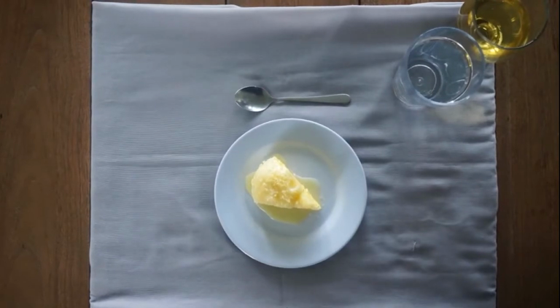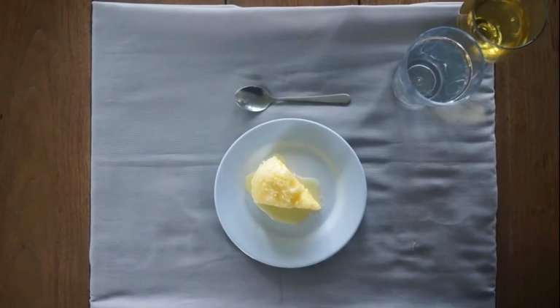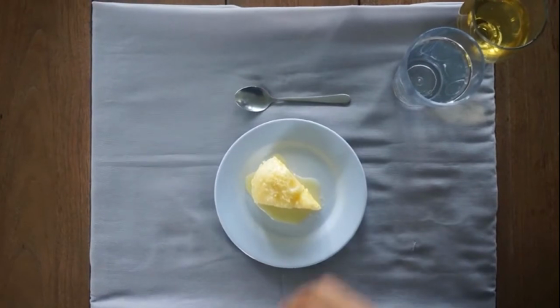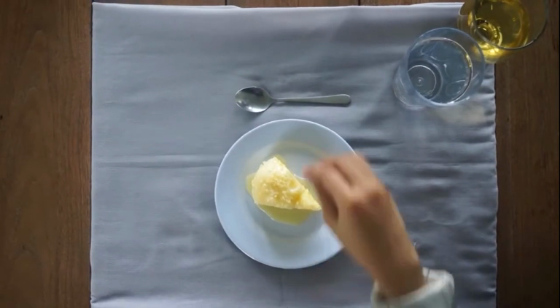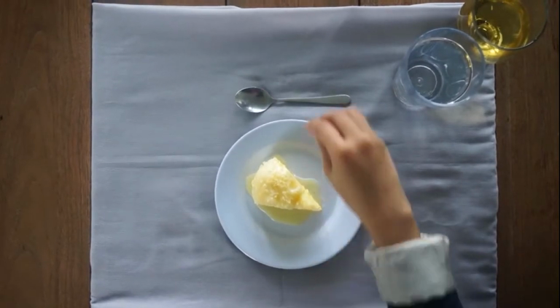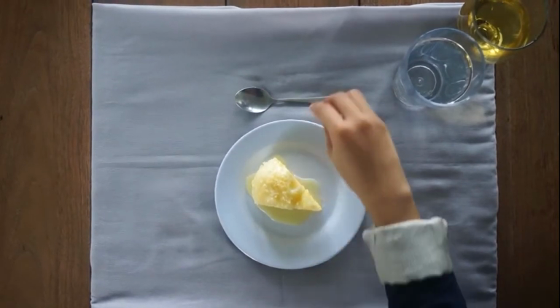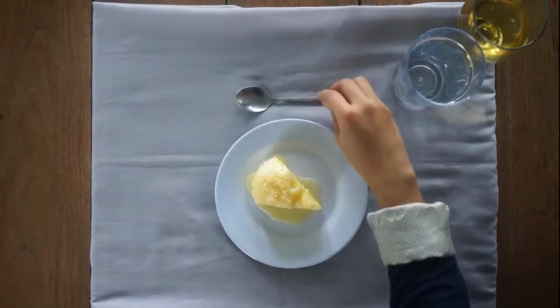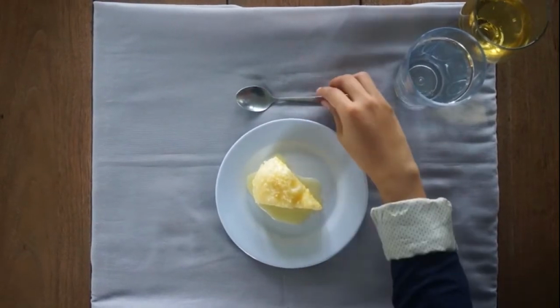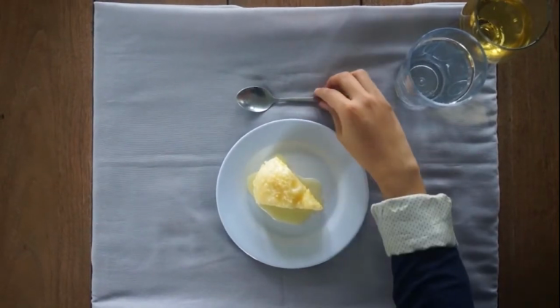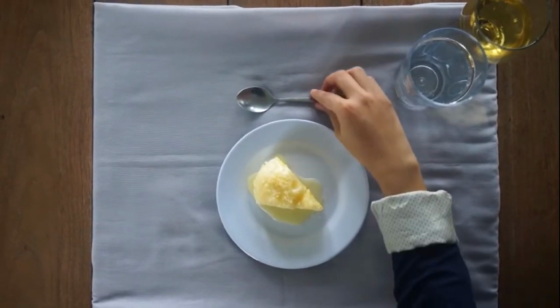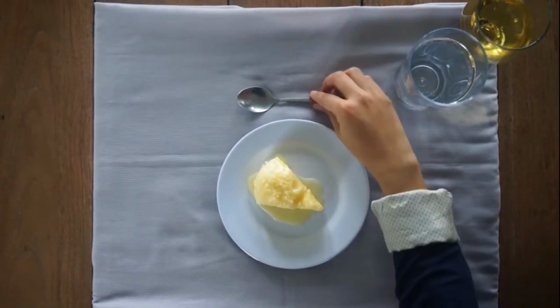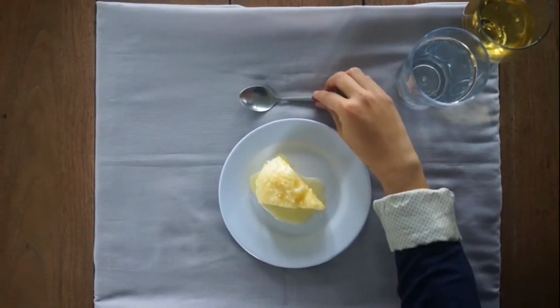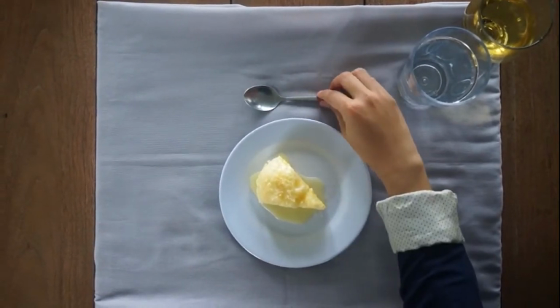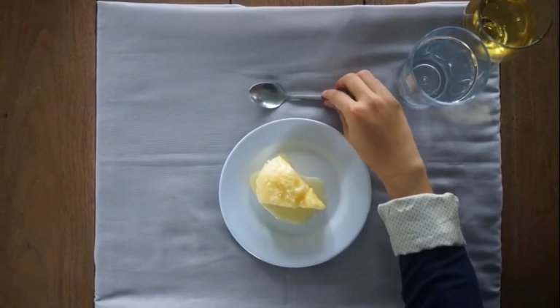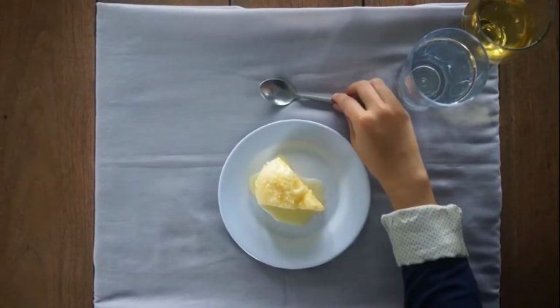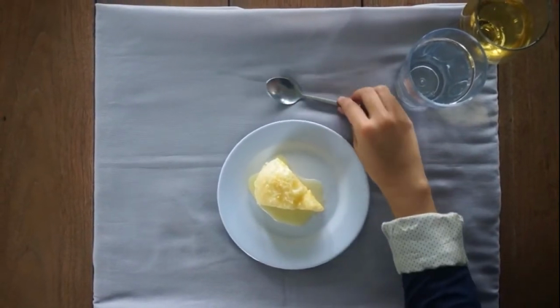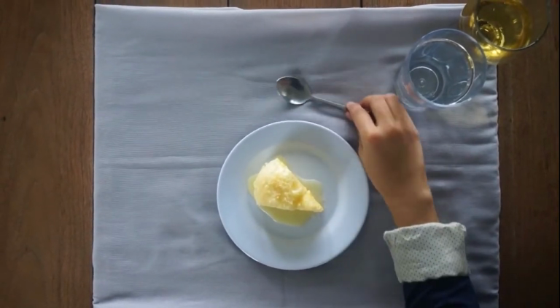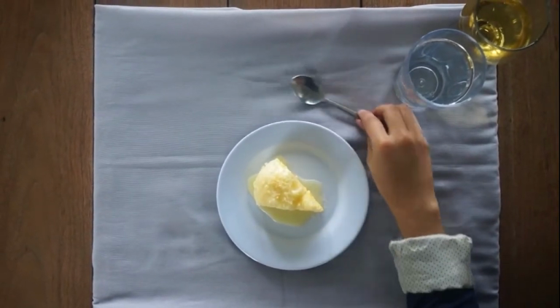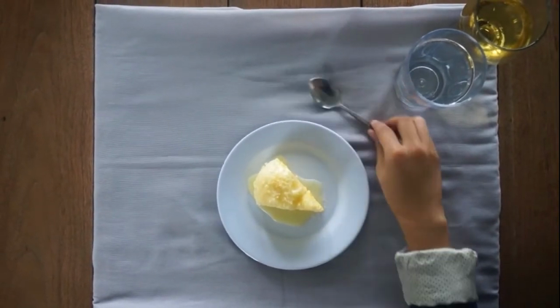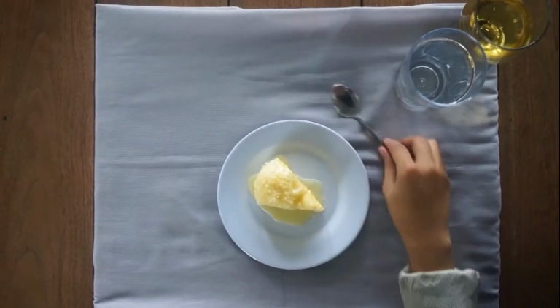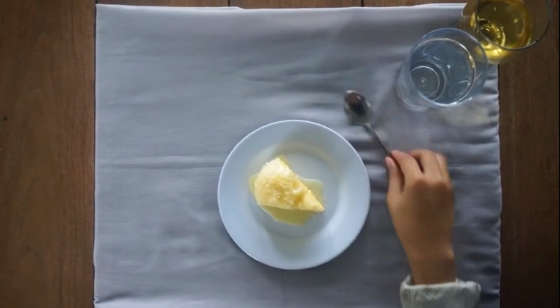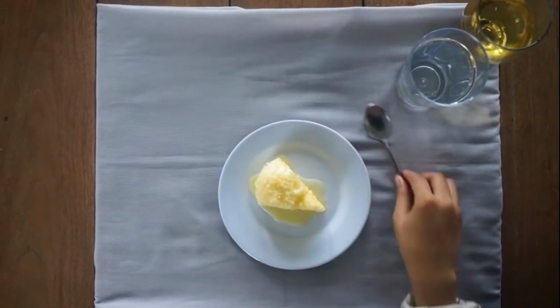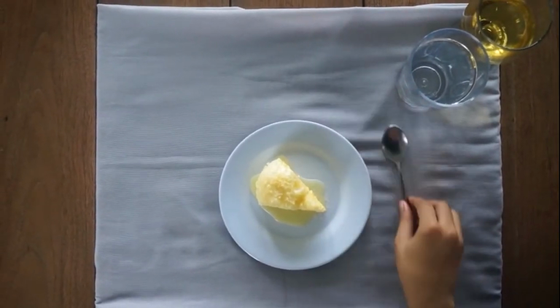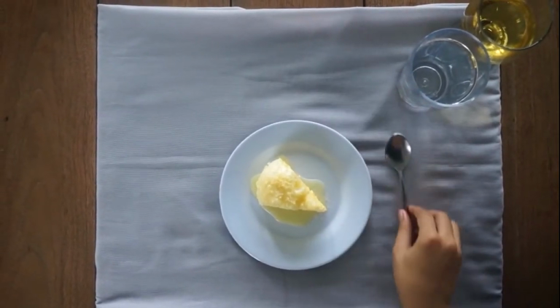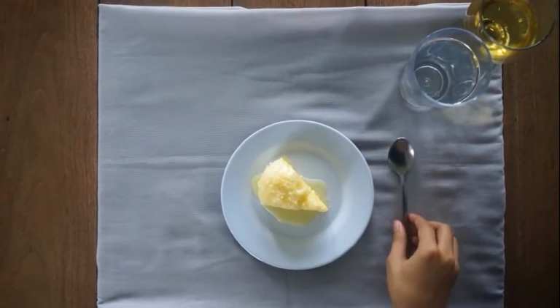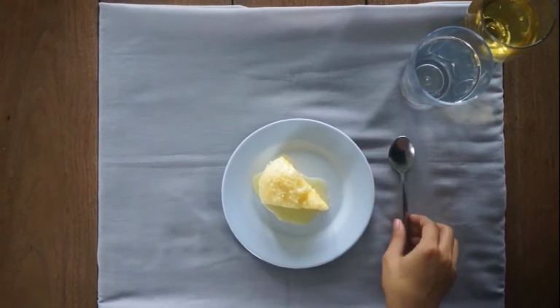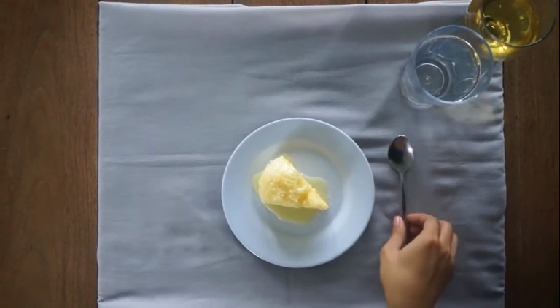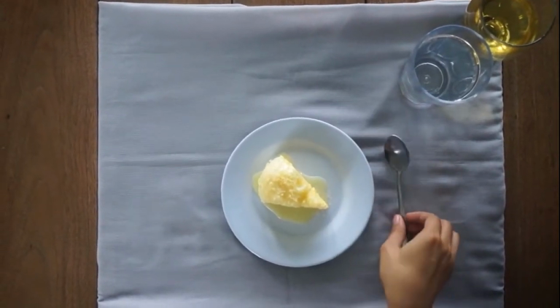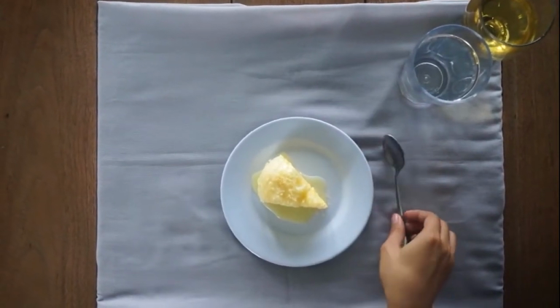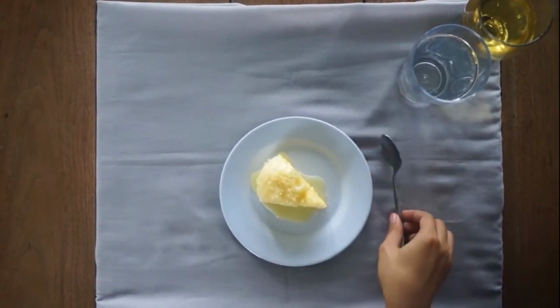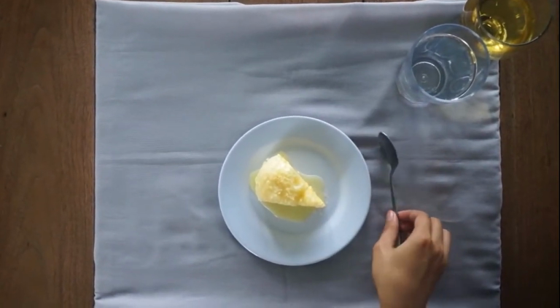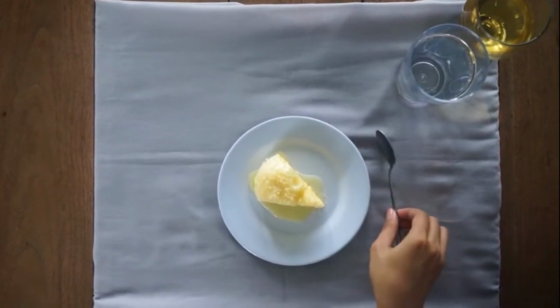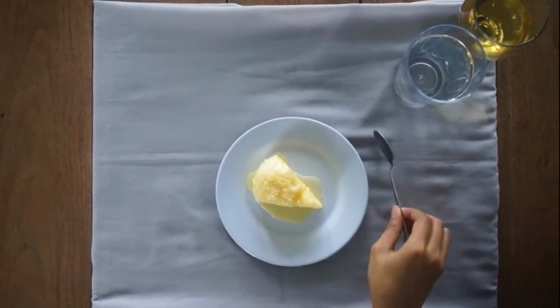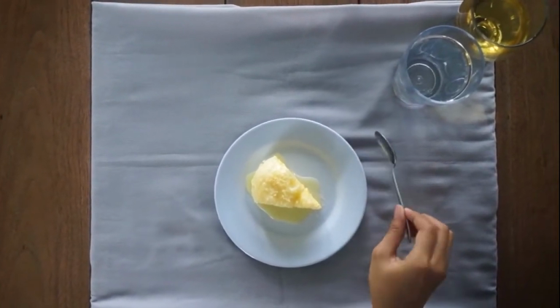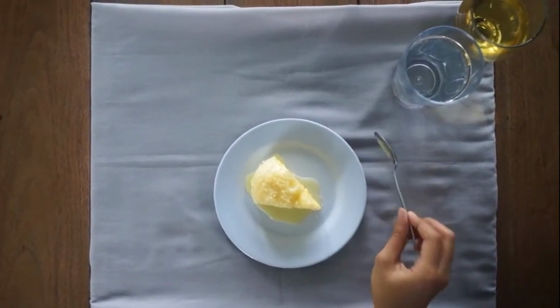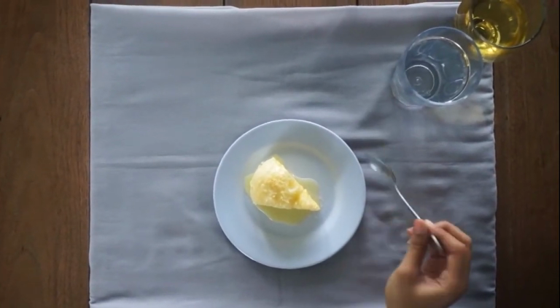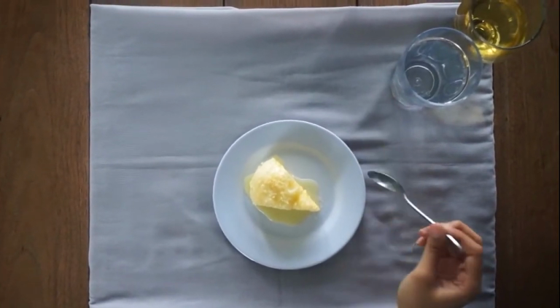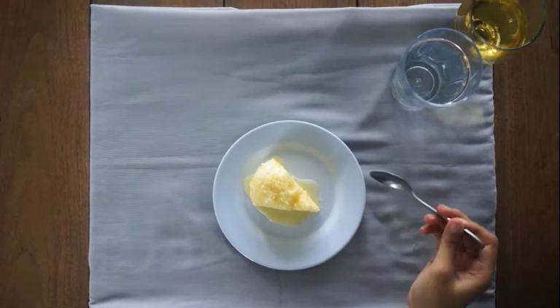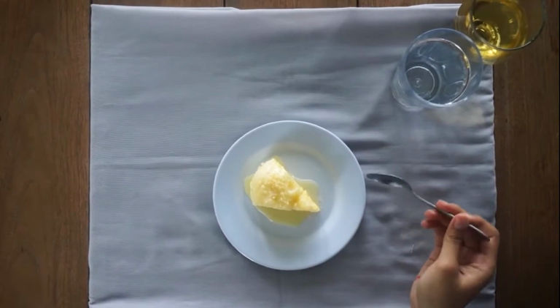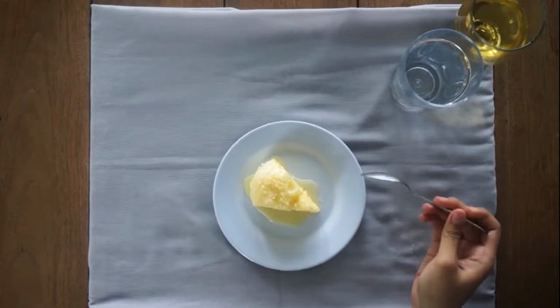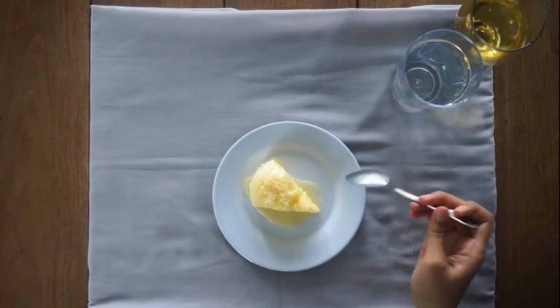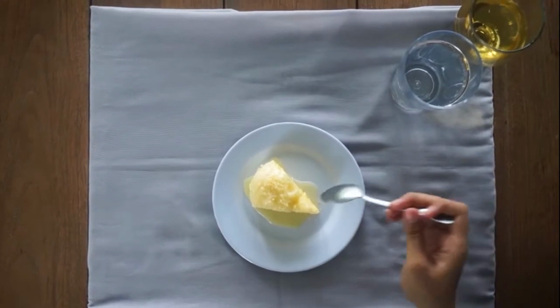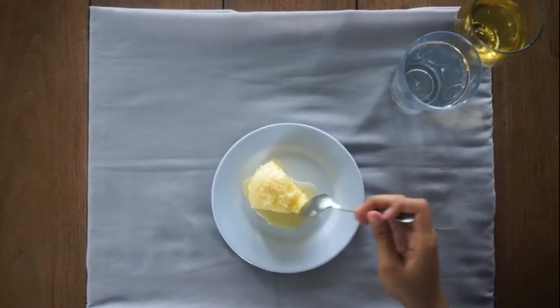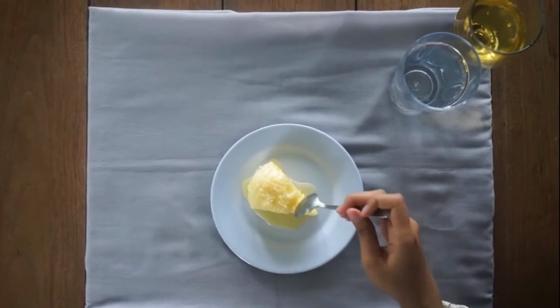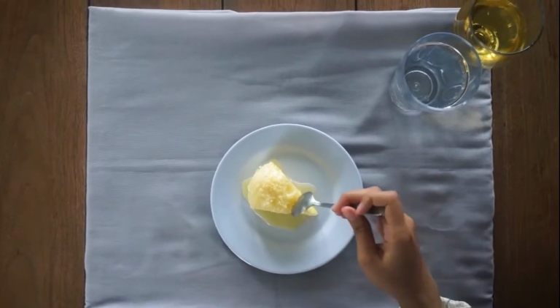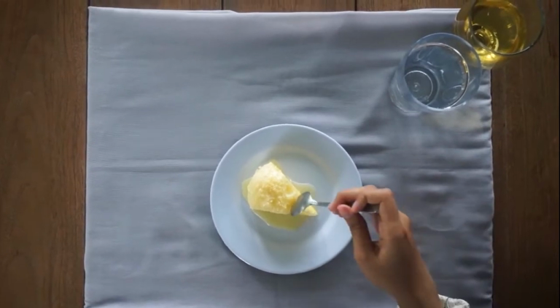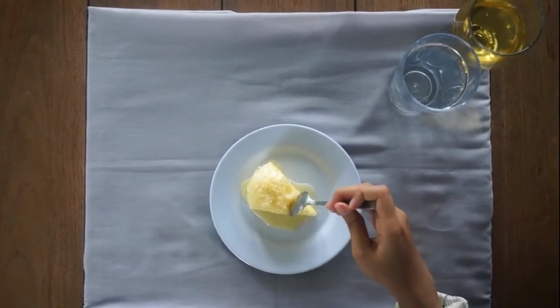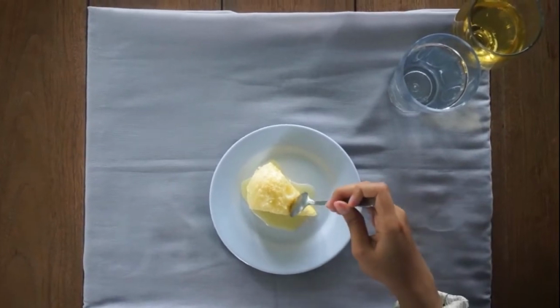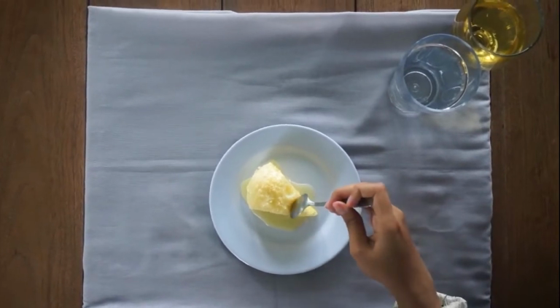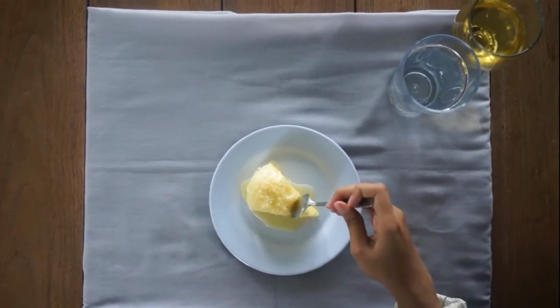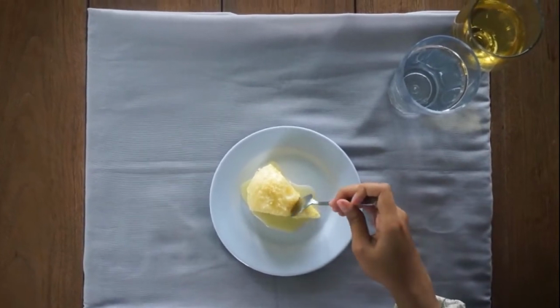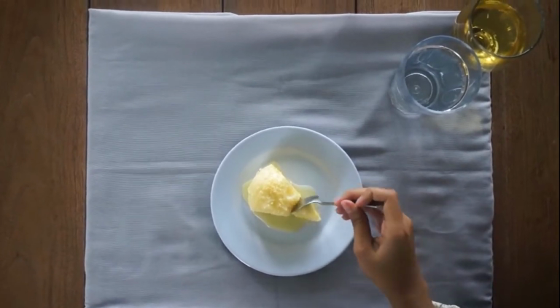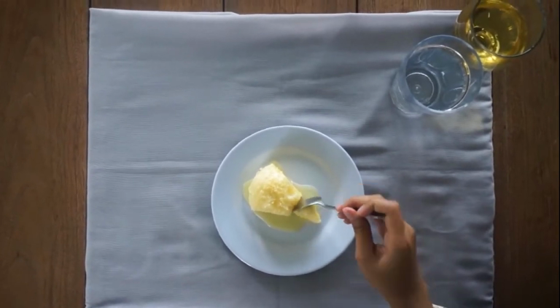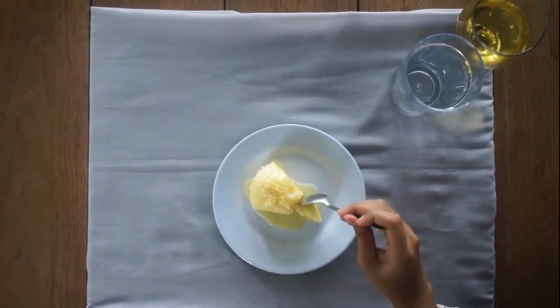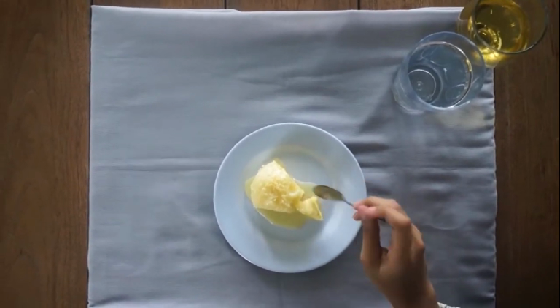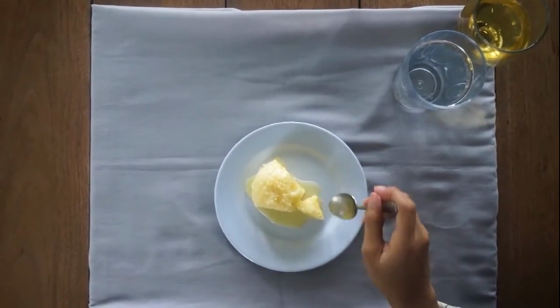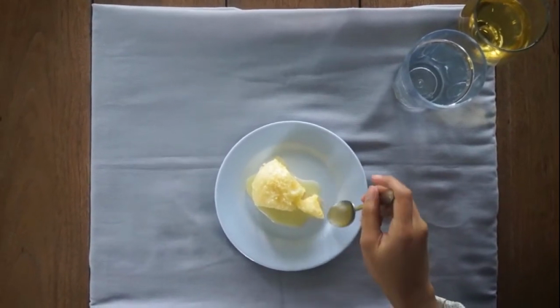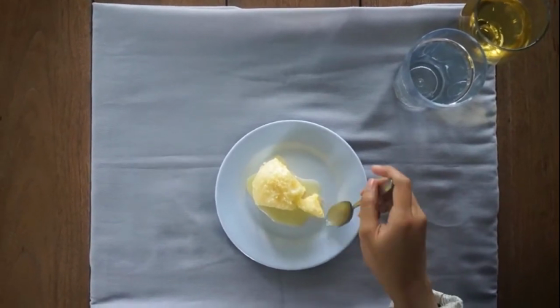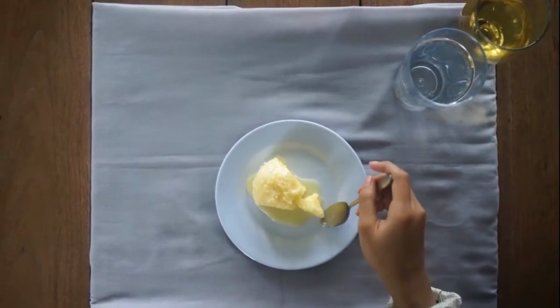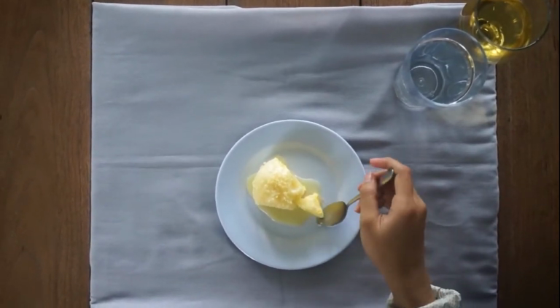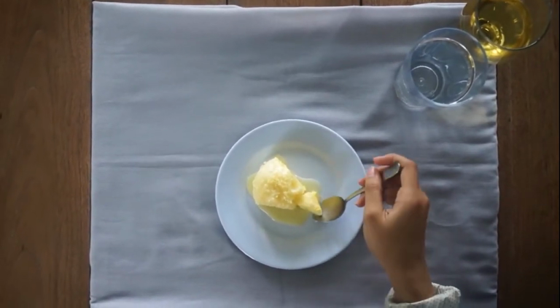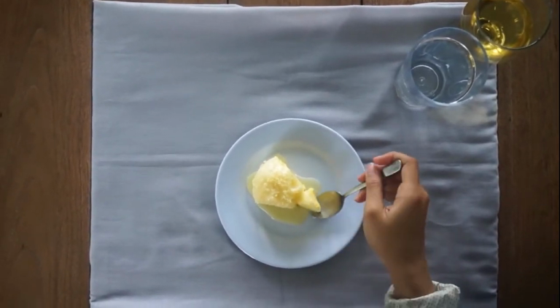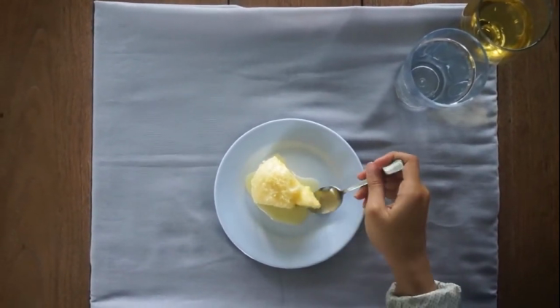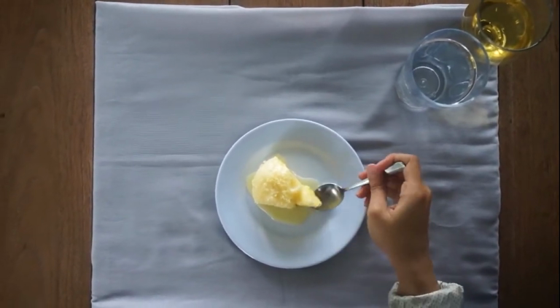Move the dessert spoon from above the plate to the right of the plate. Use the spoon in the right hand to scoop each bite.